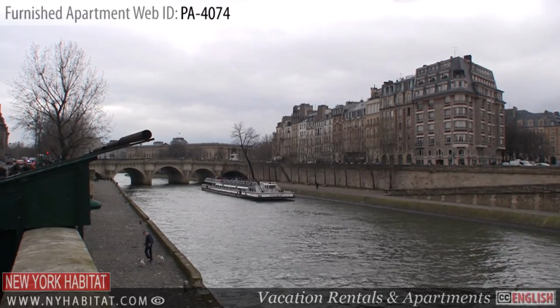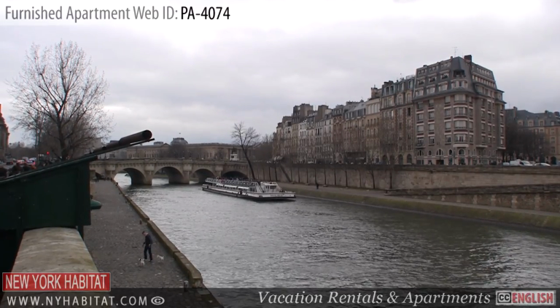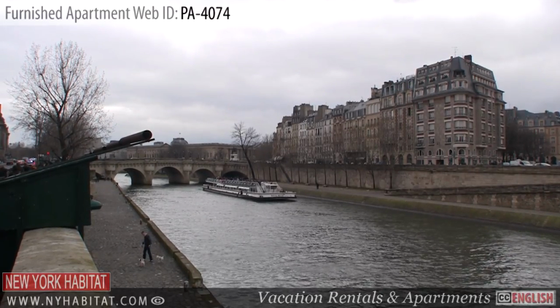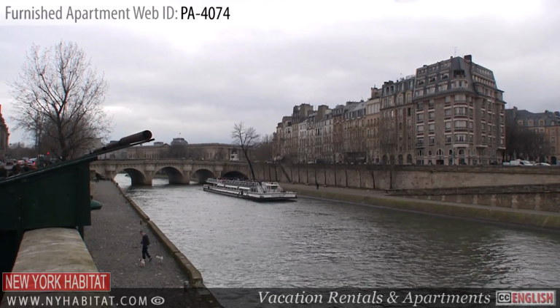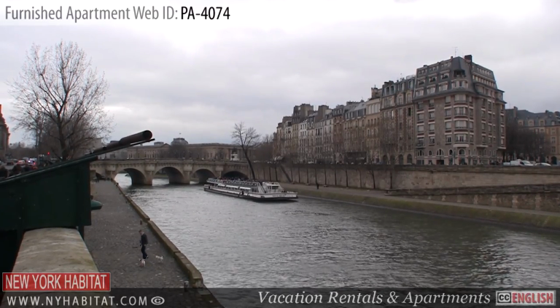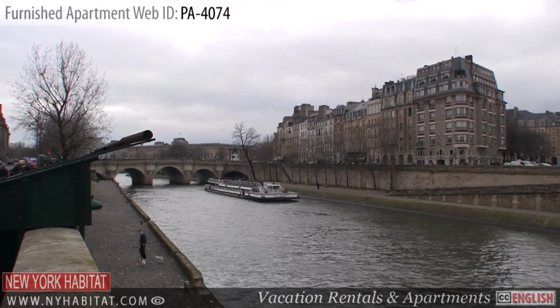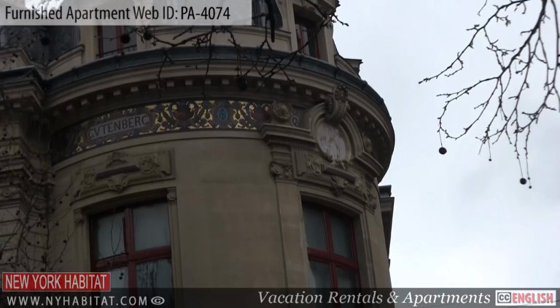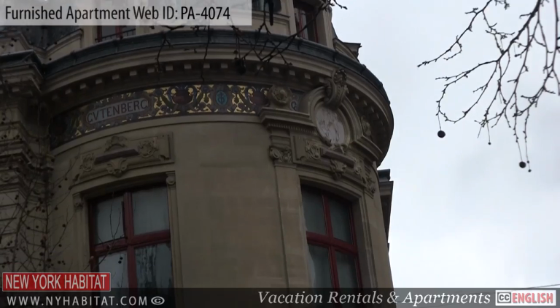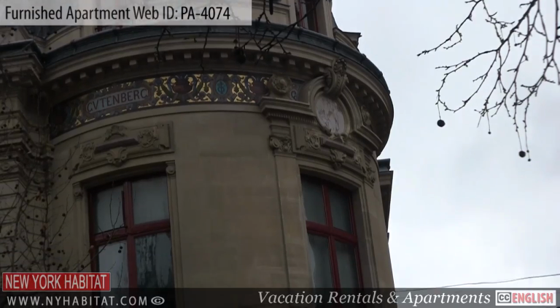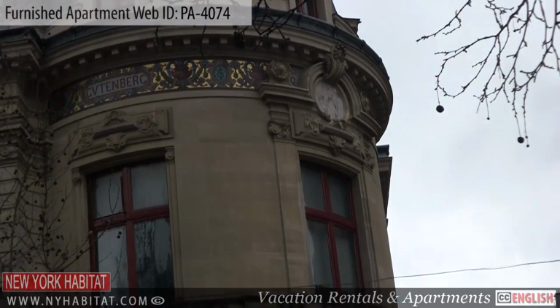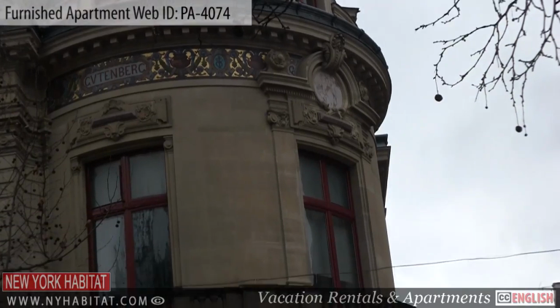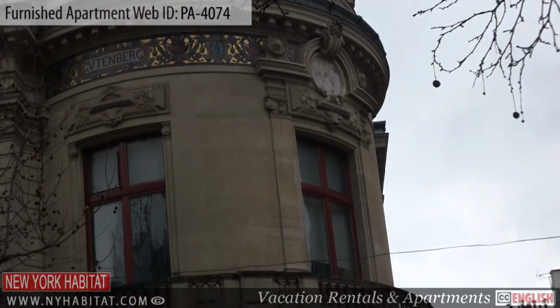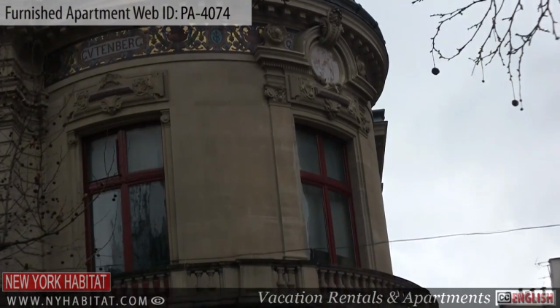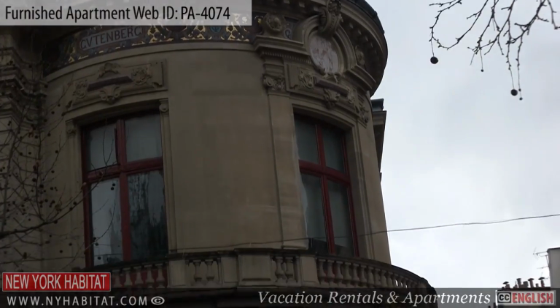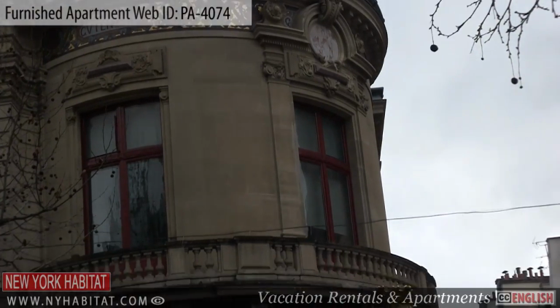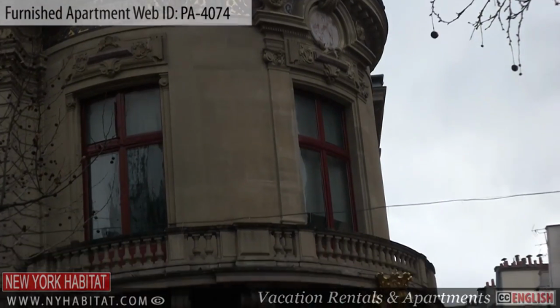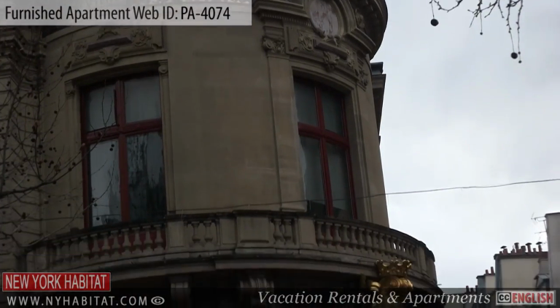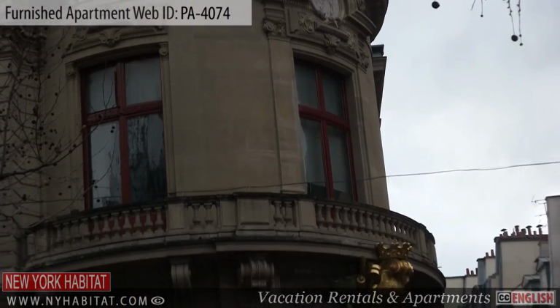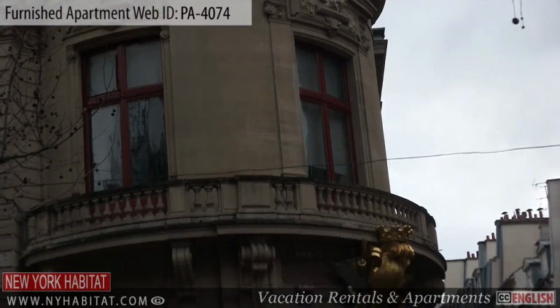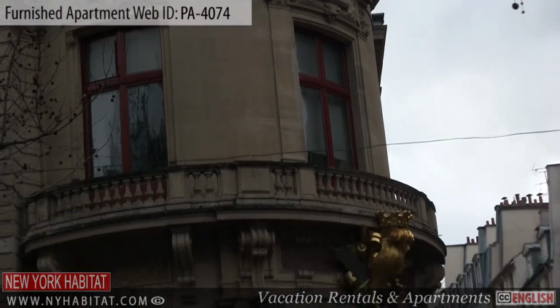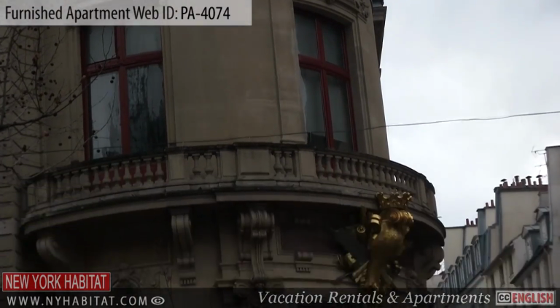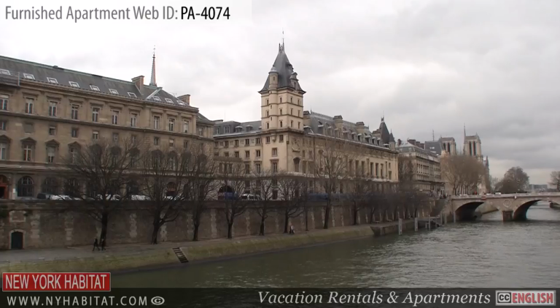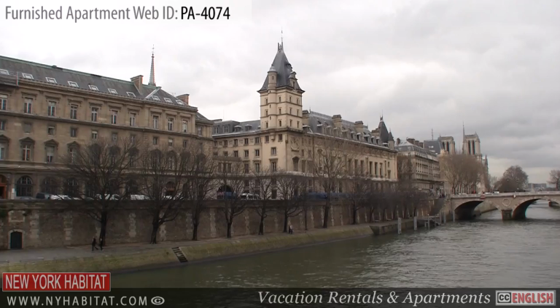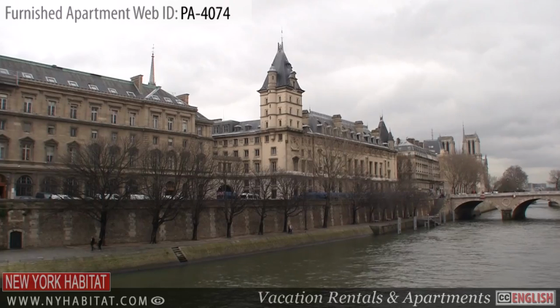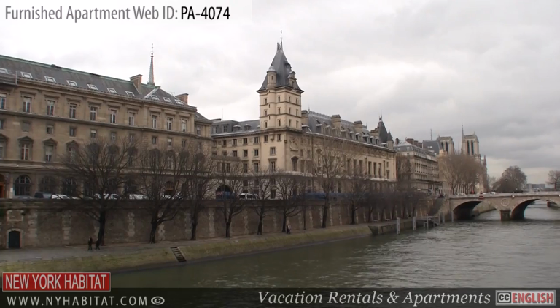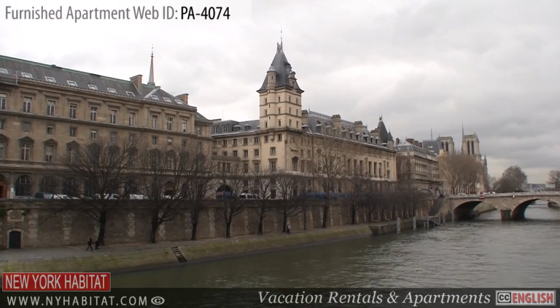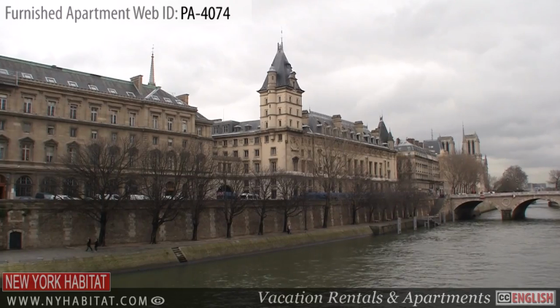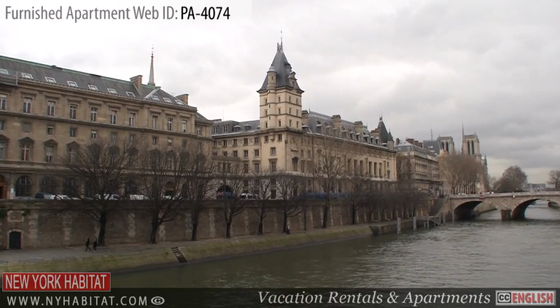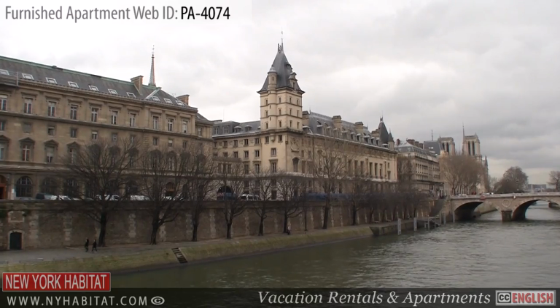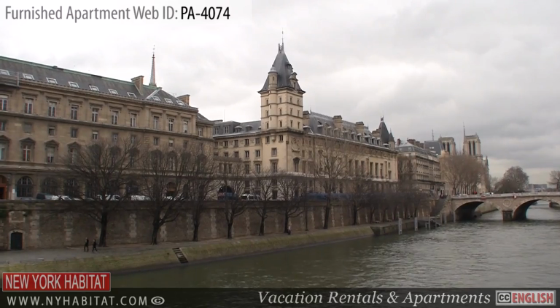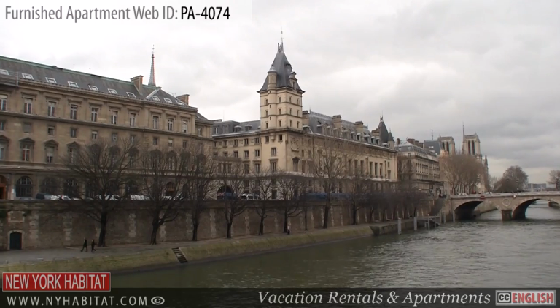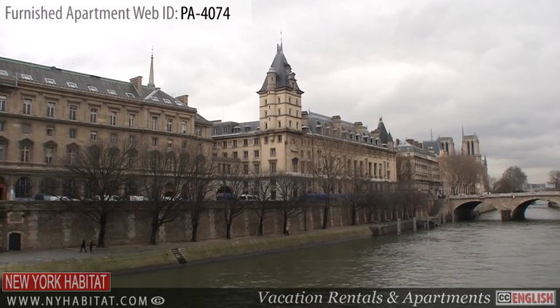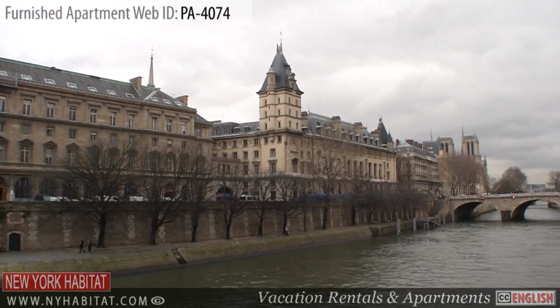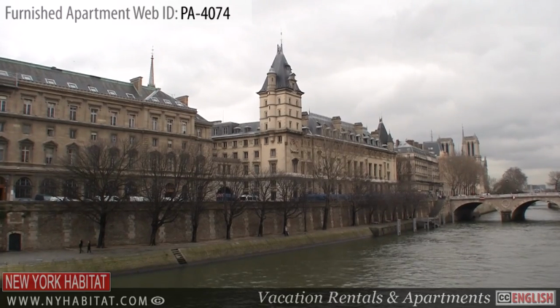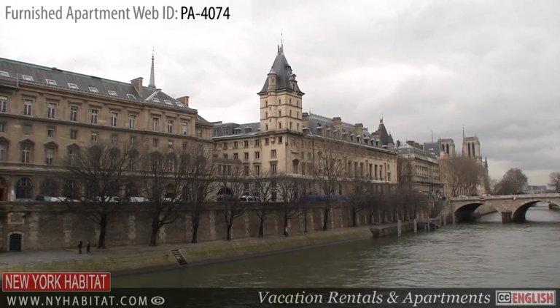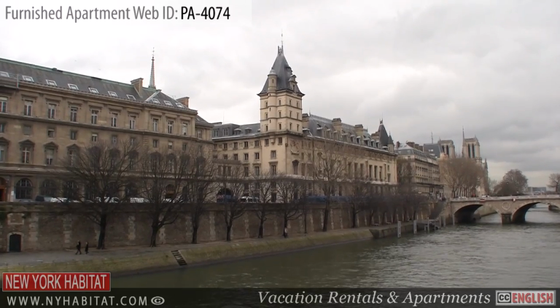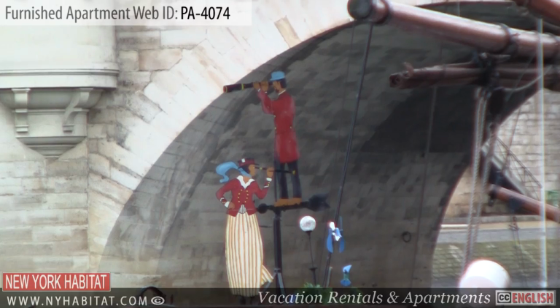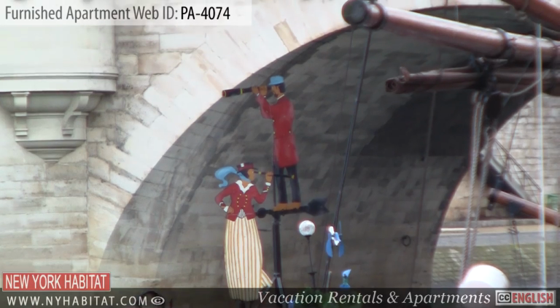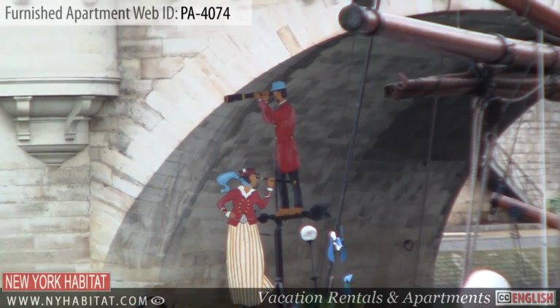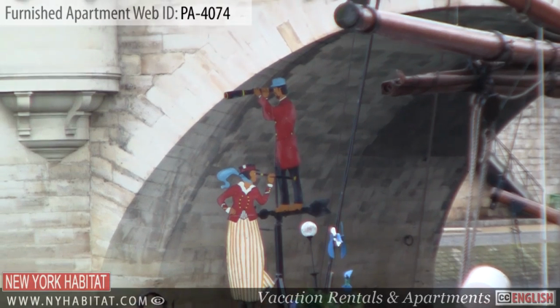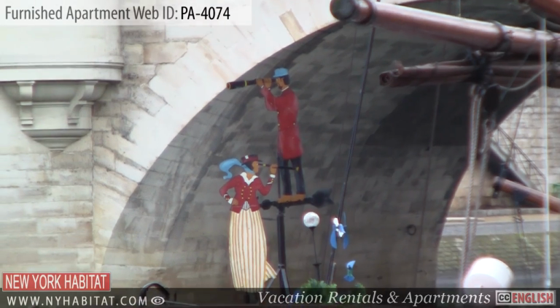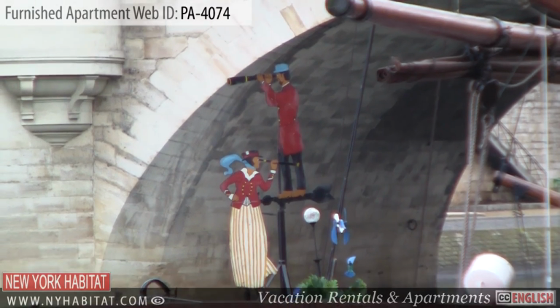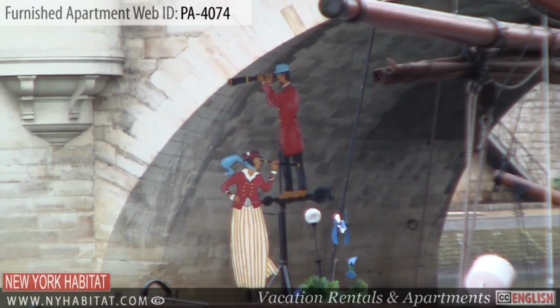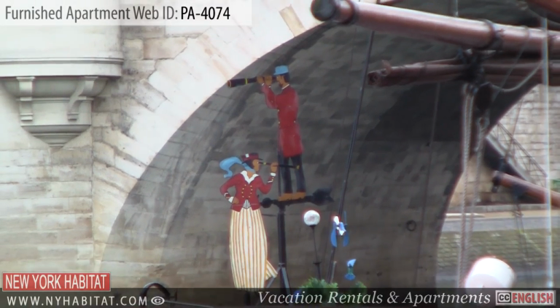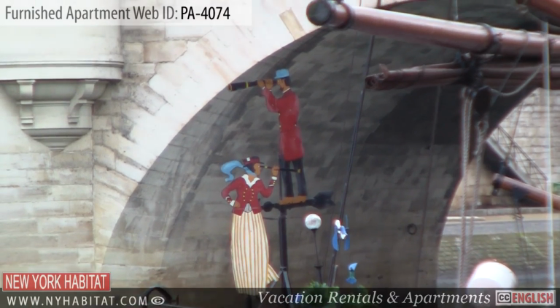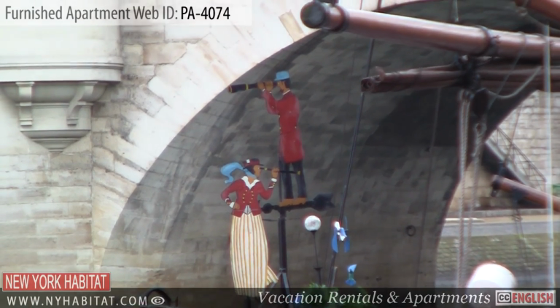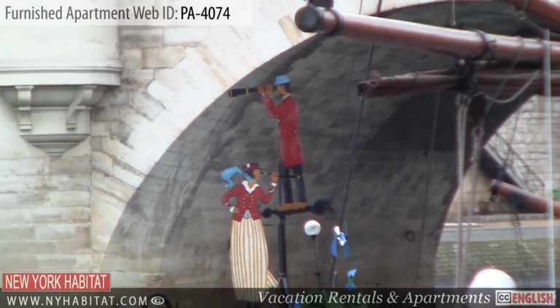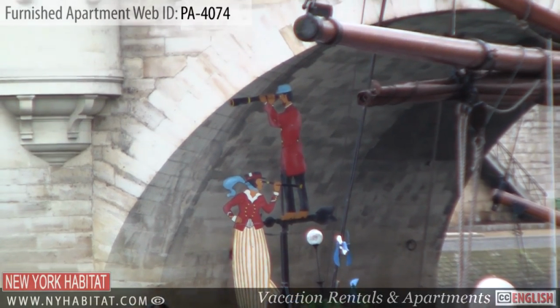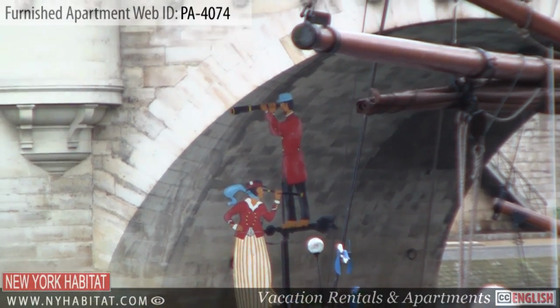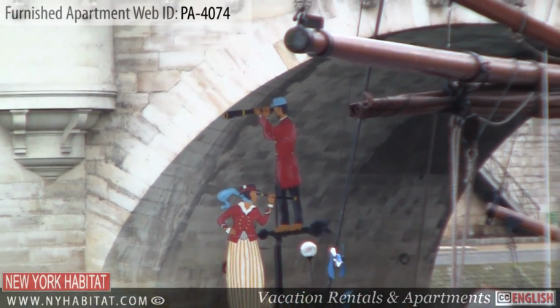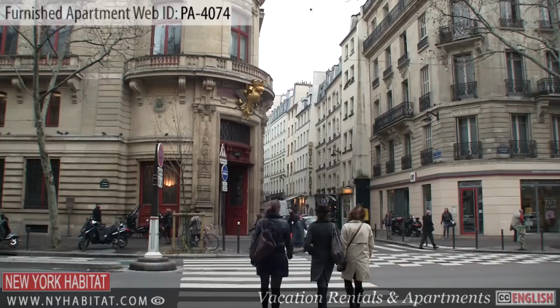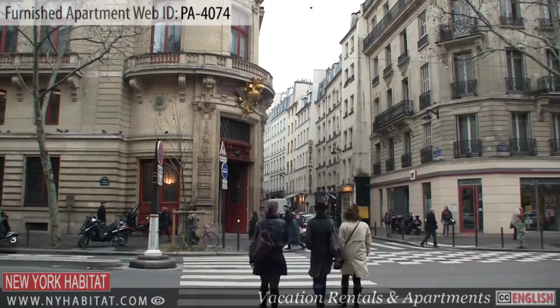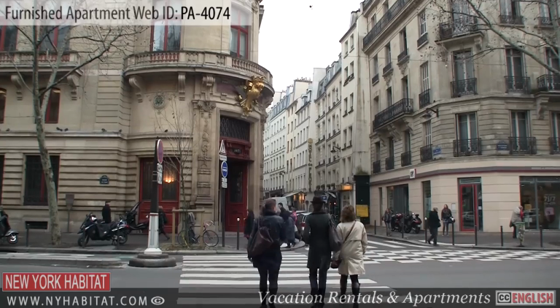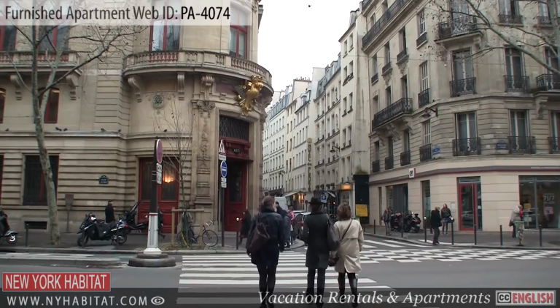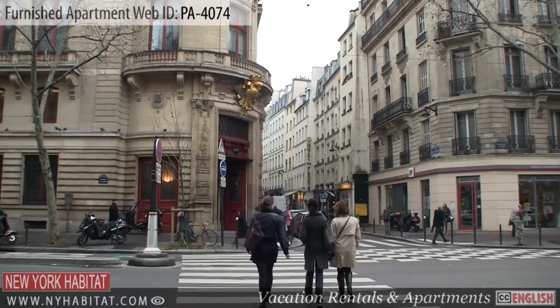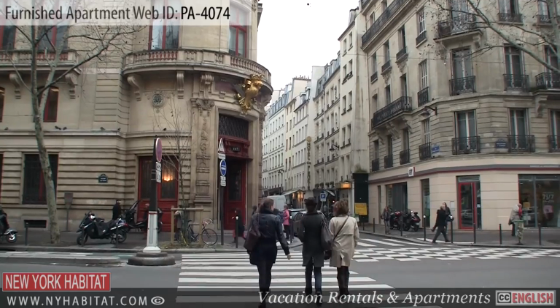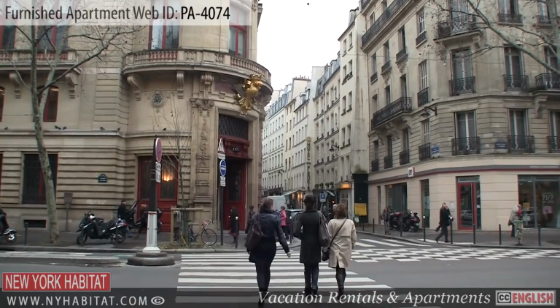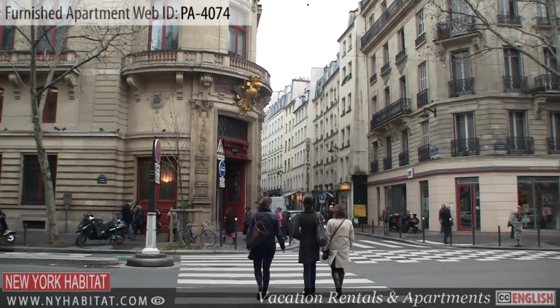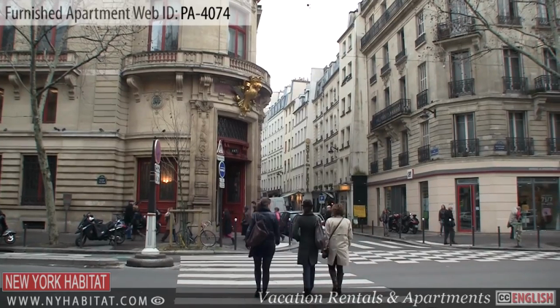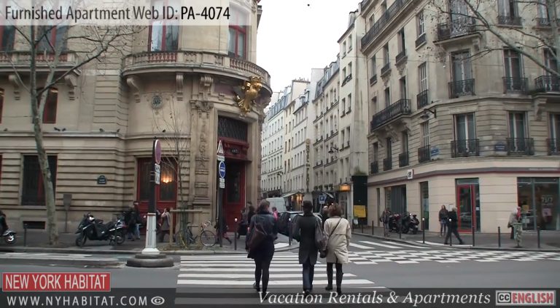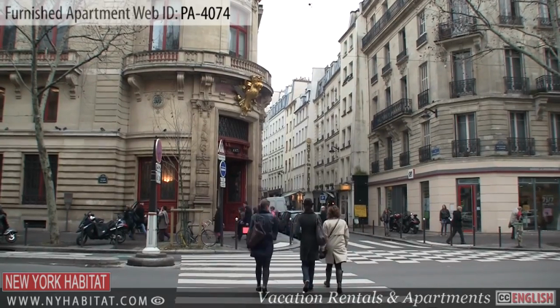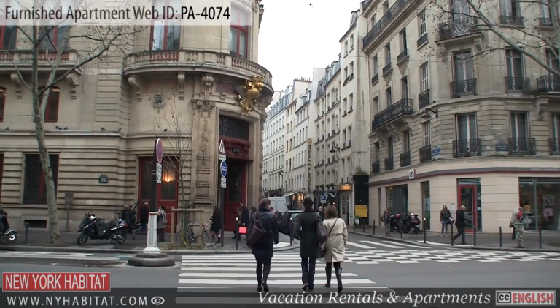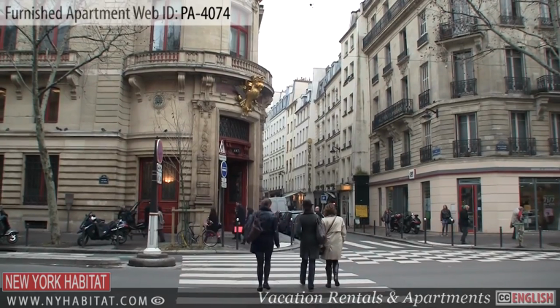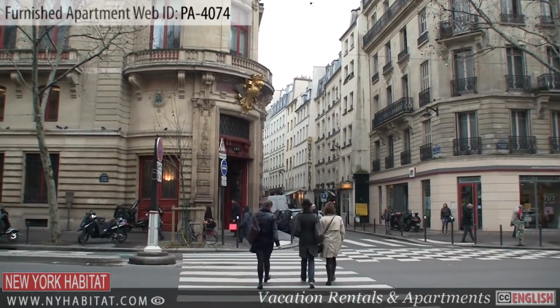Well, this ends our video tour today. Thank you for watching, and we hope to see you soon in the romantic capital of France!